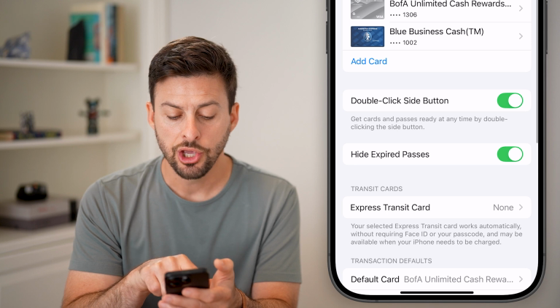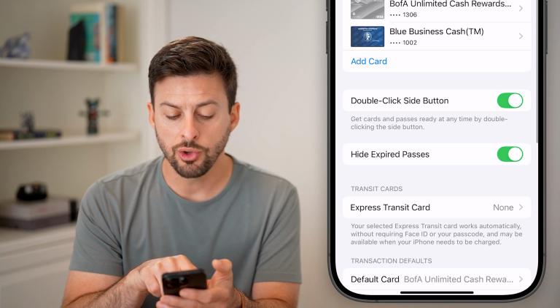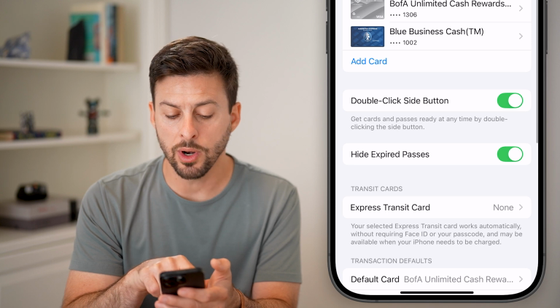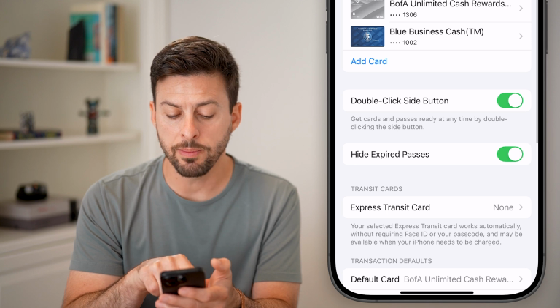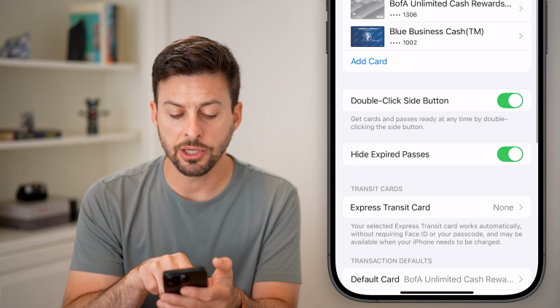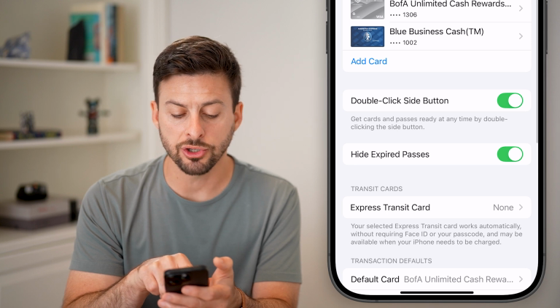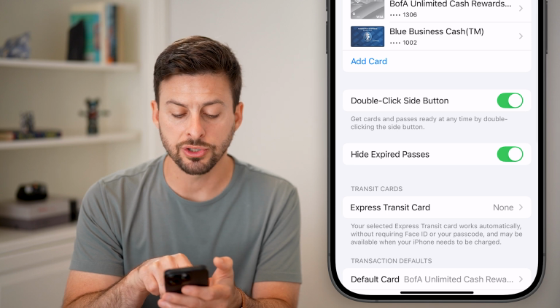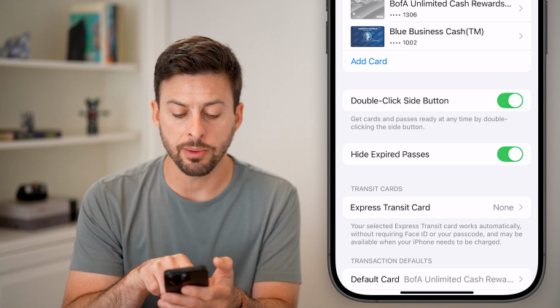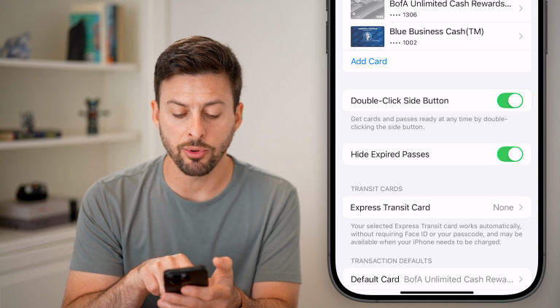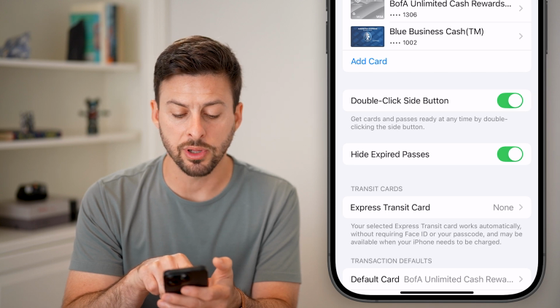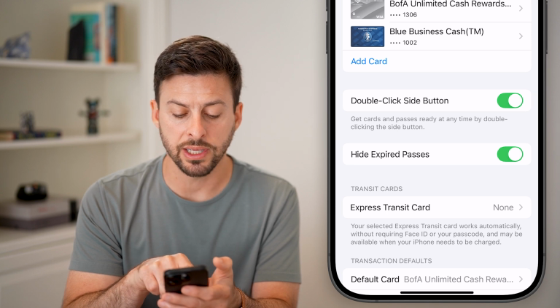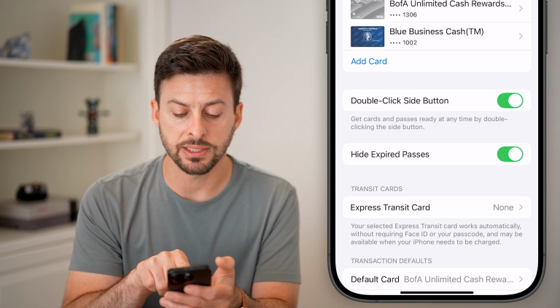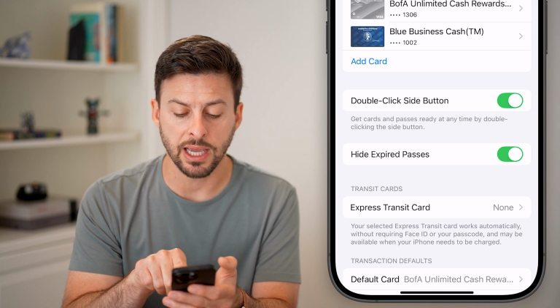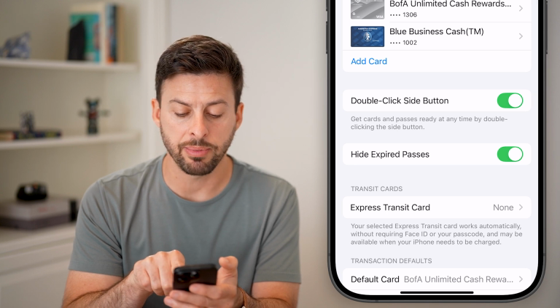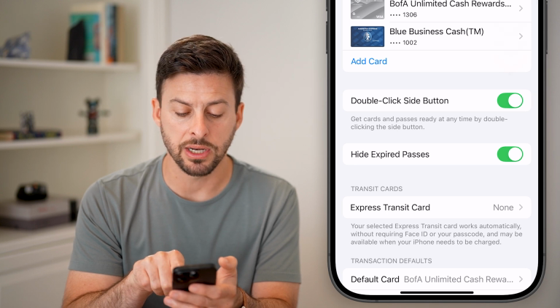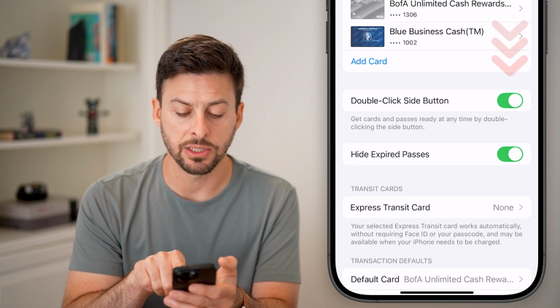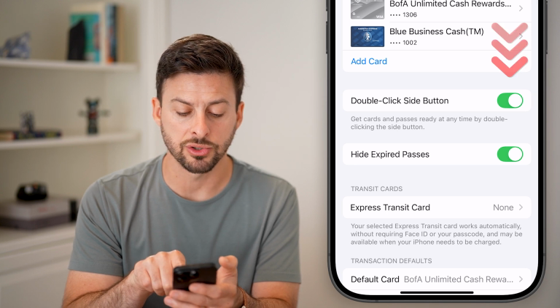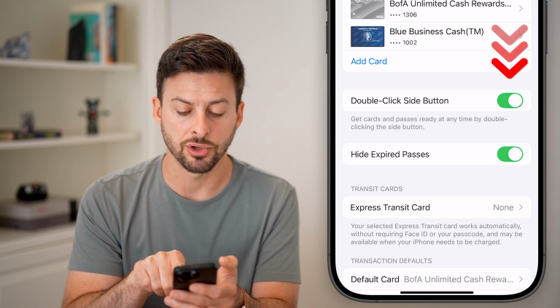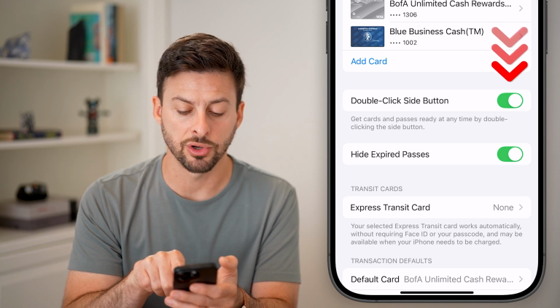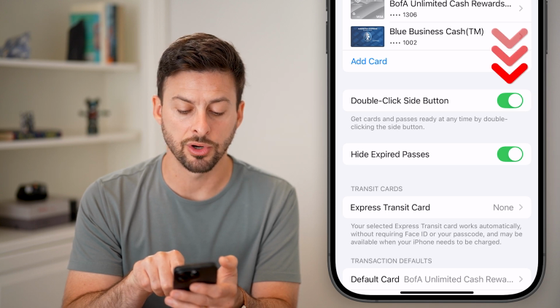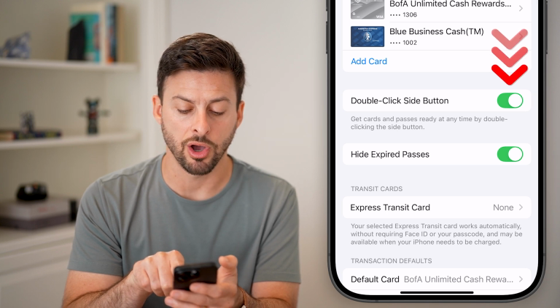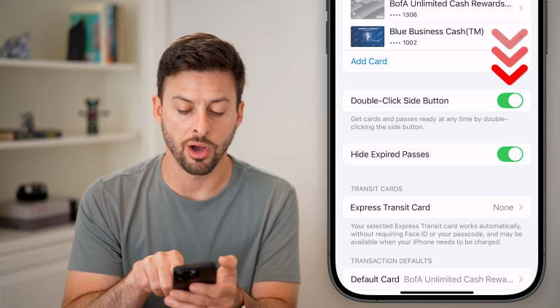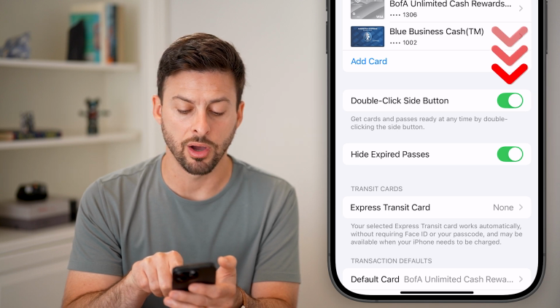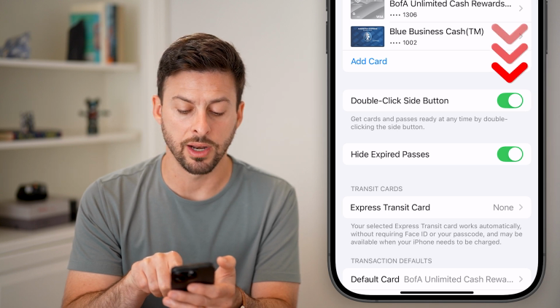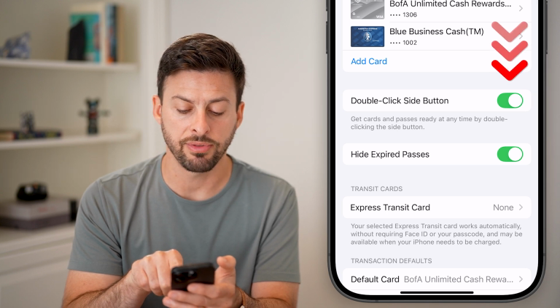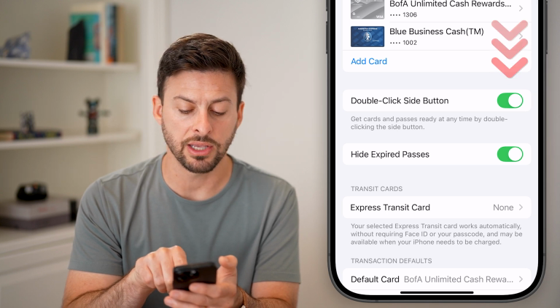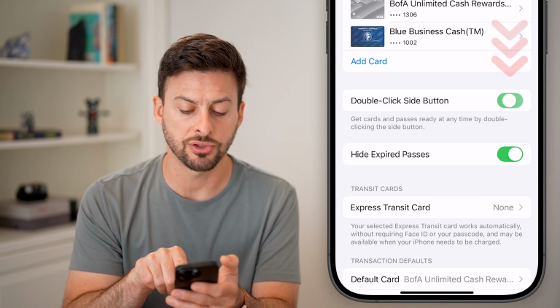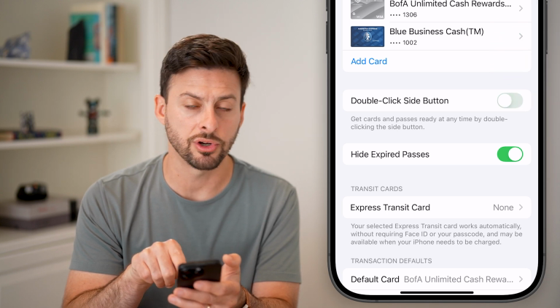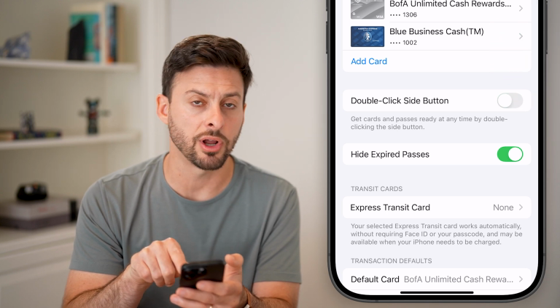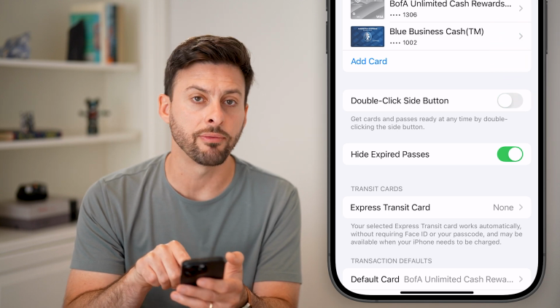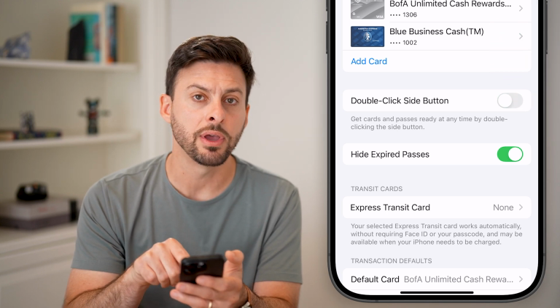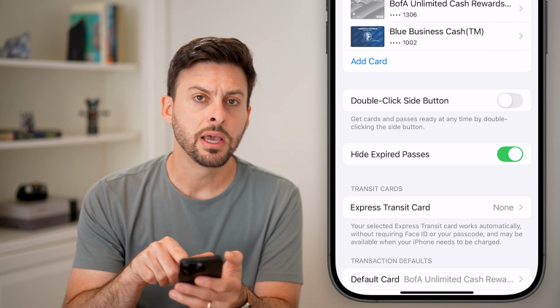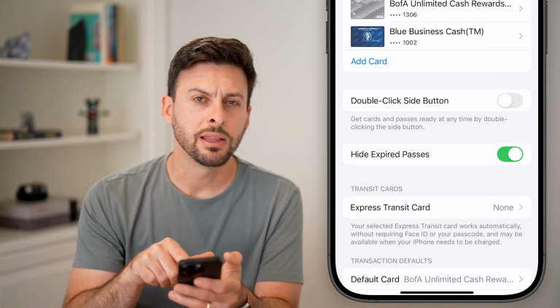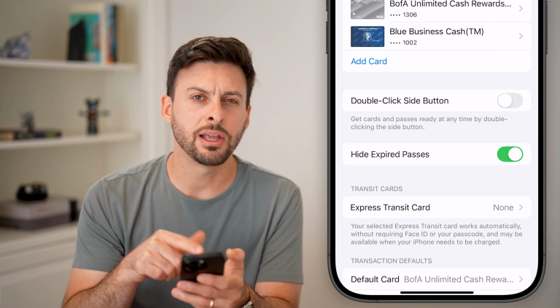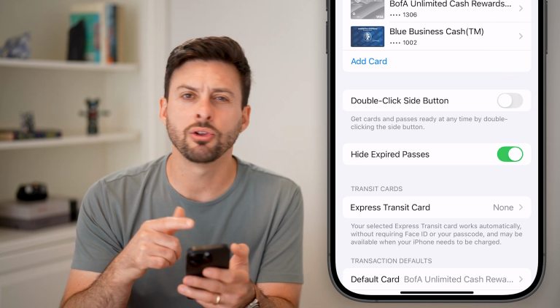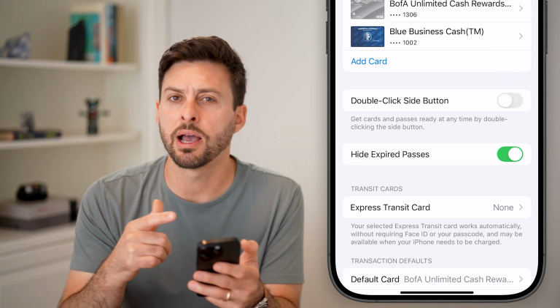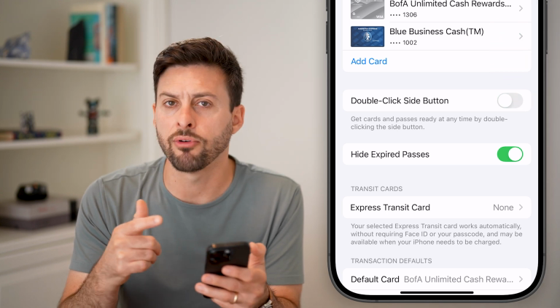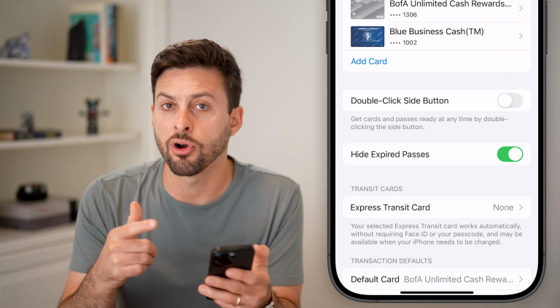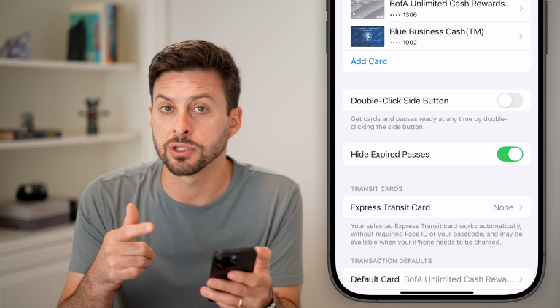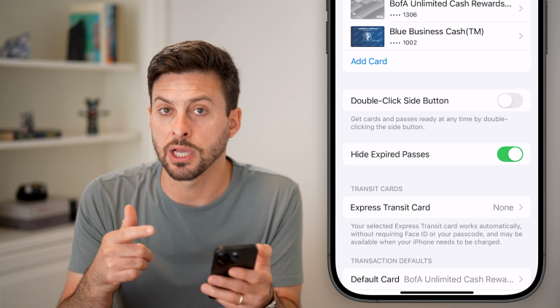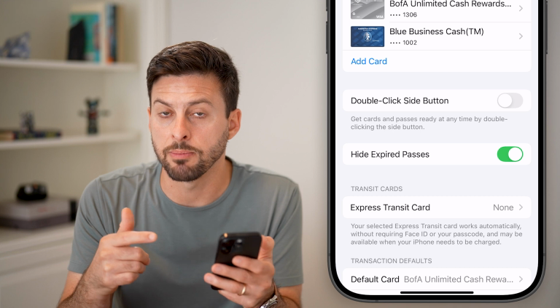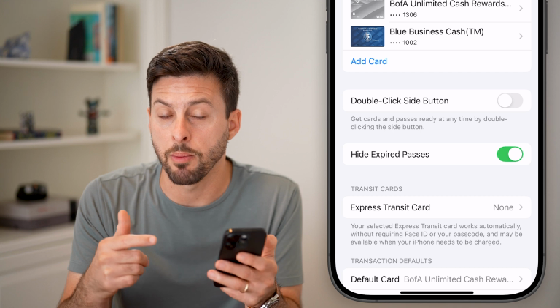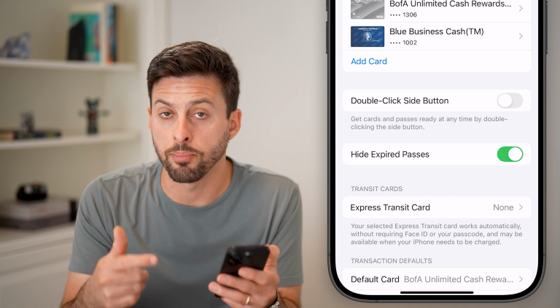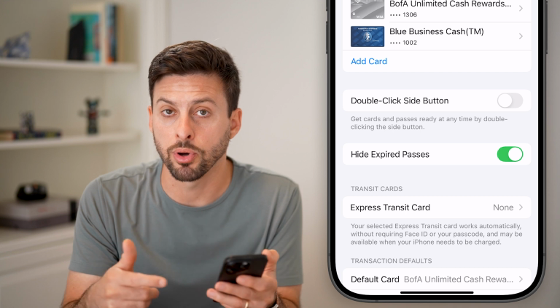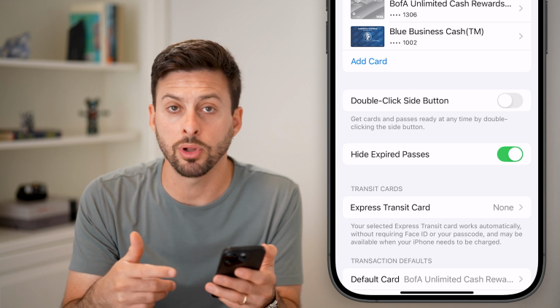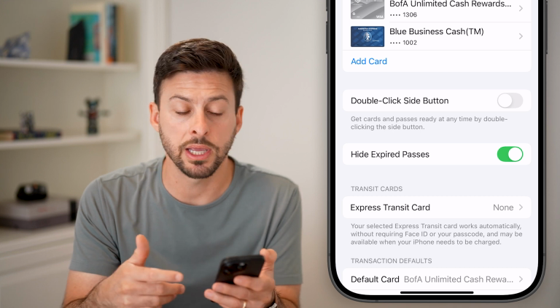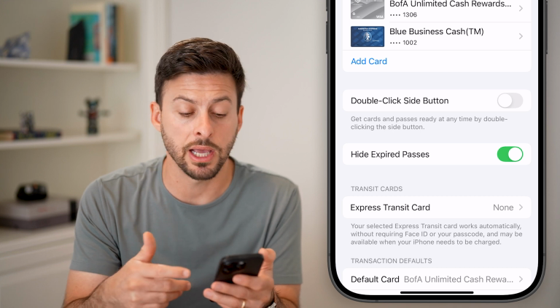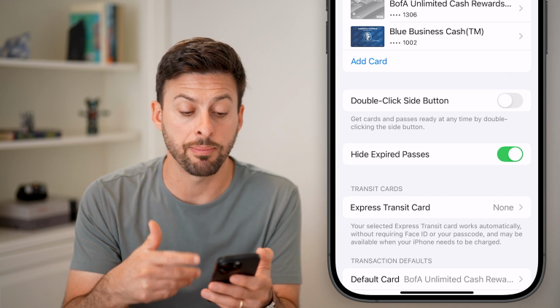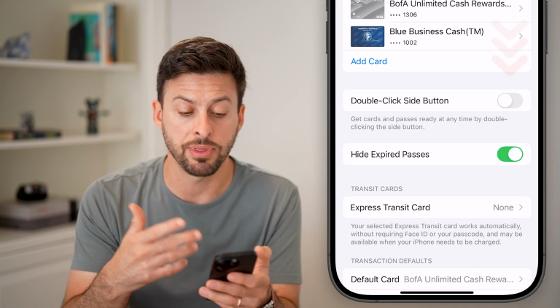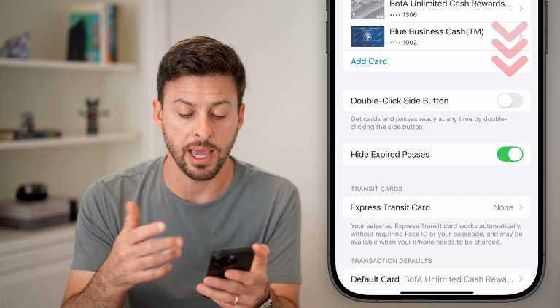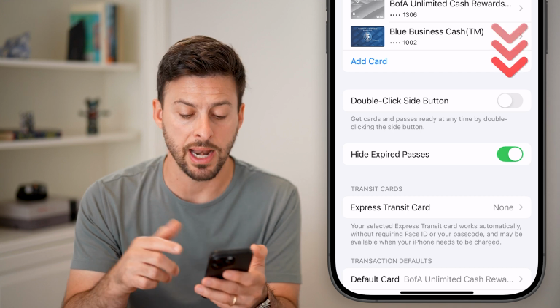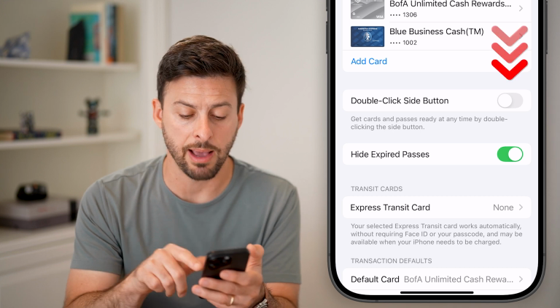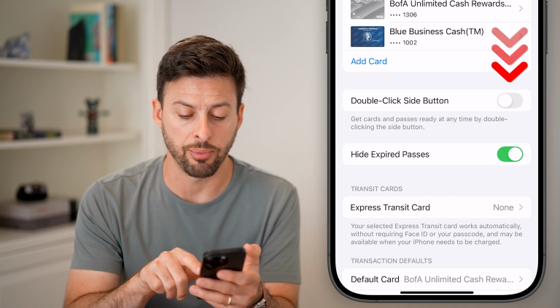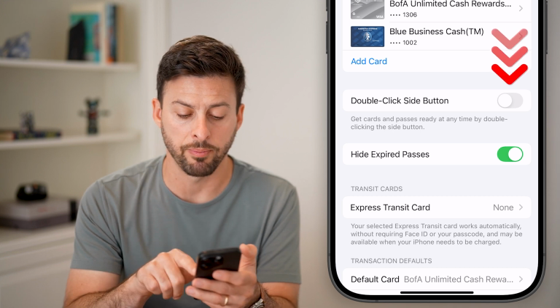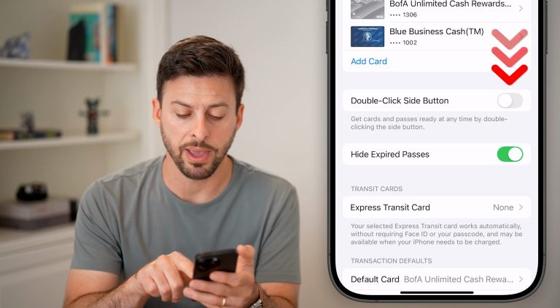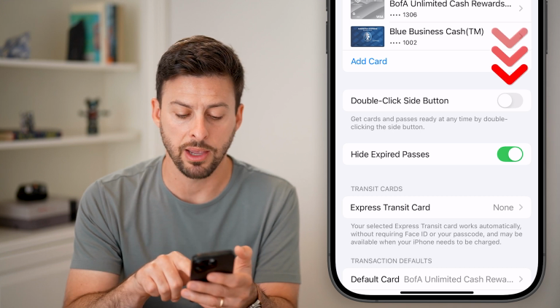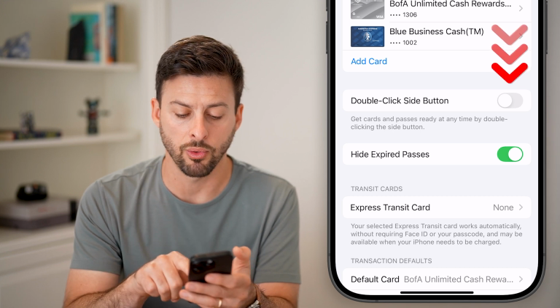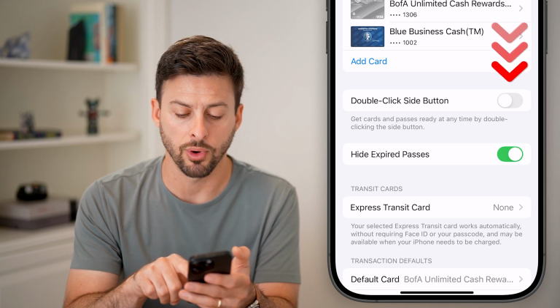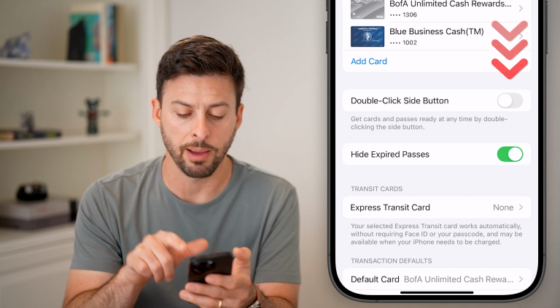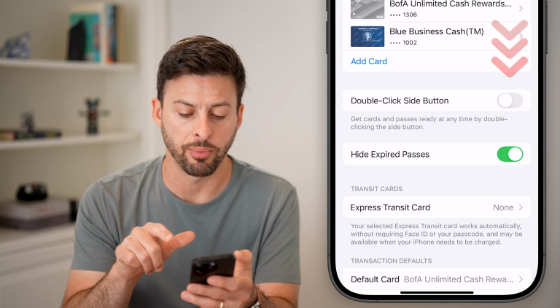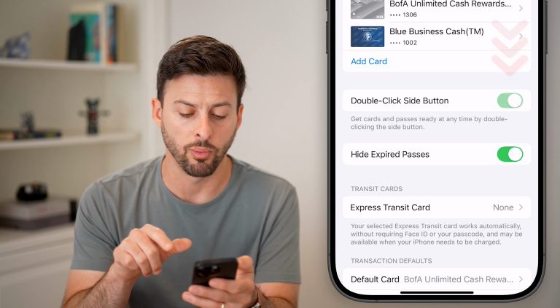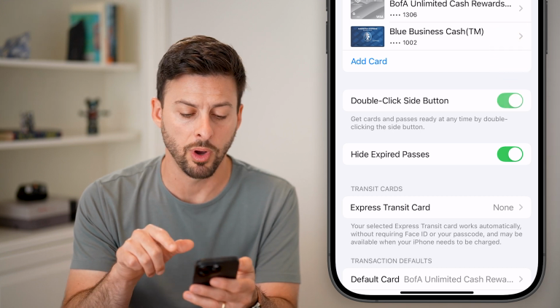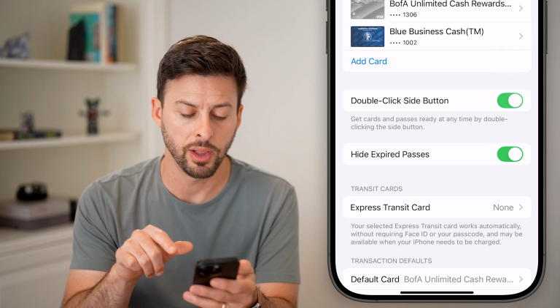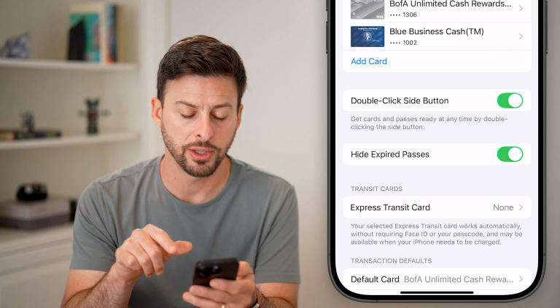You want to make sure Double Click Side Button is turned on. If that's turned off, then you'll have a hard time pulling up Apple Pay or your Apple Wallet.